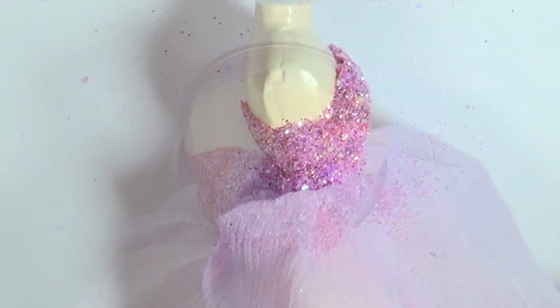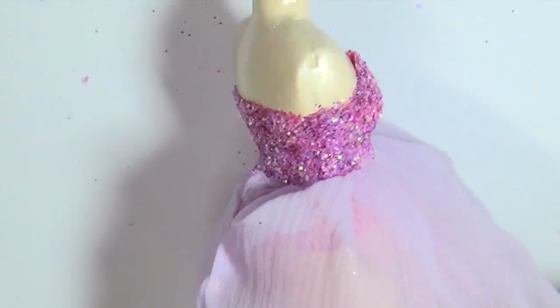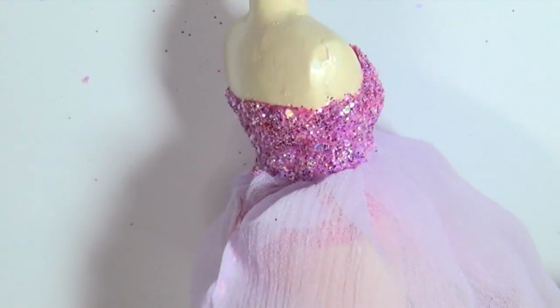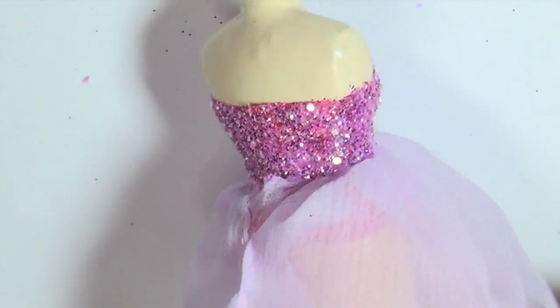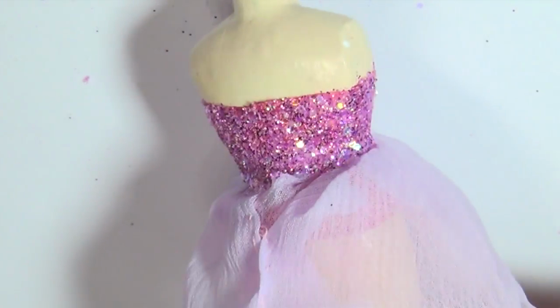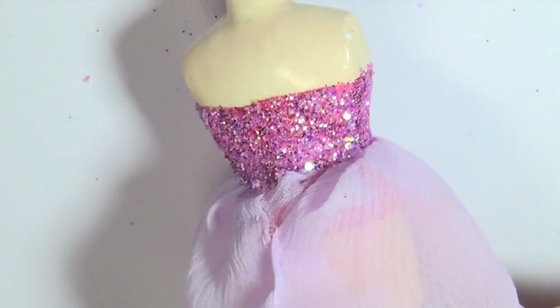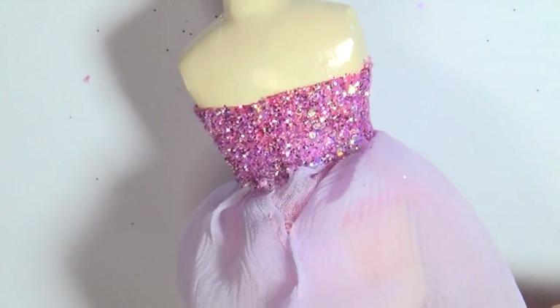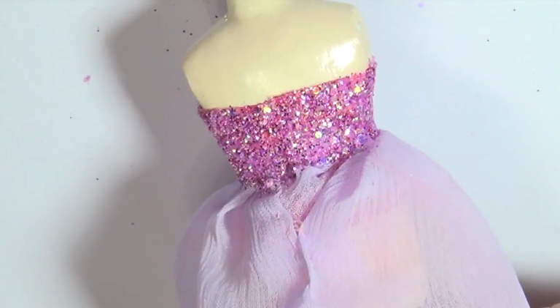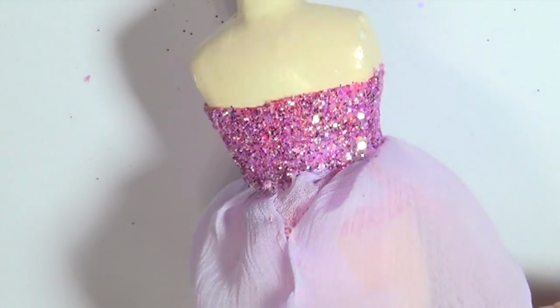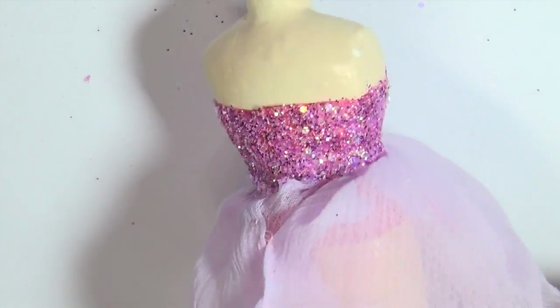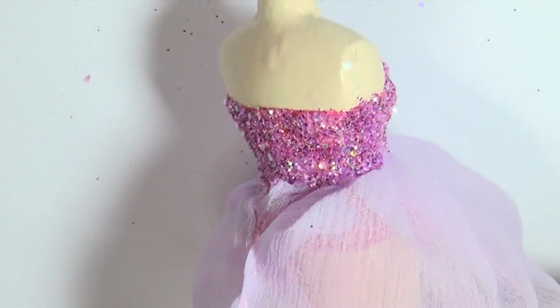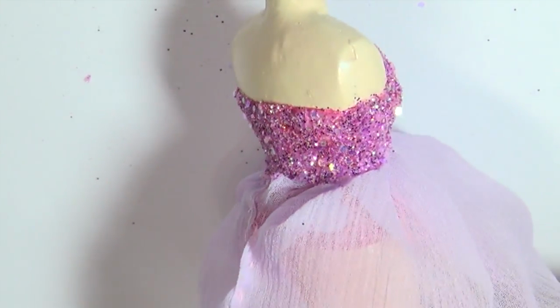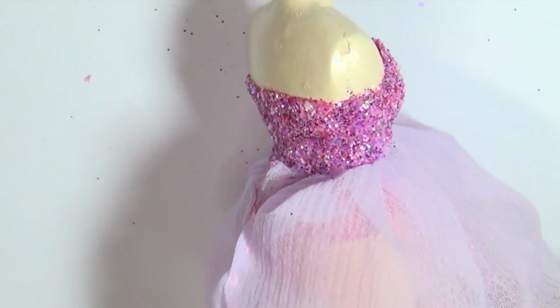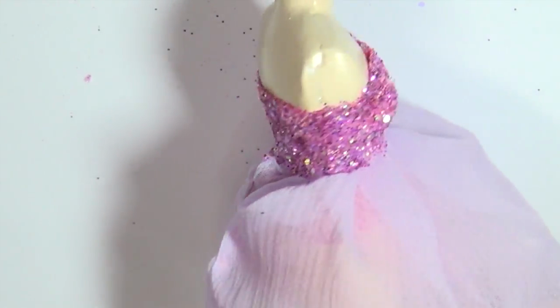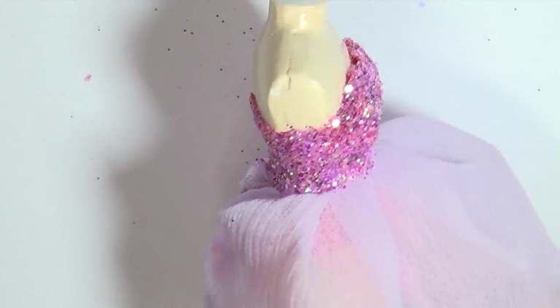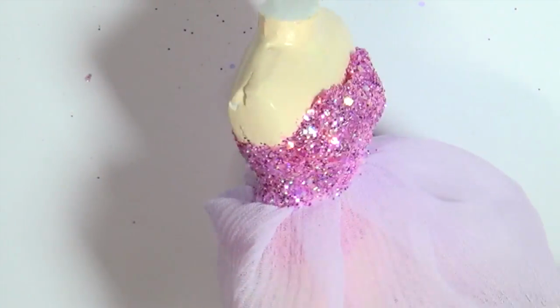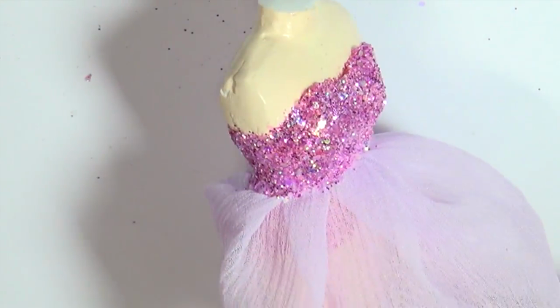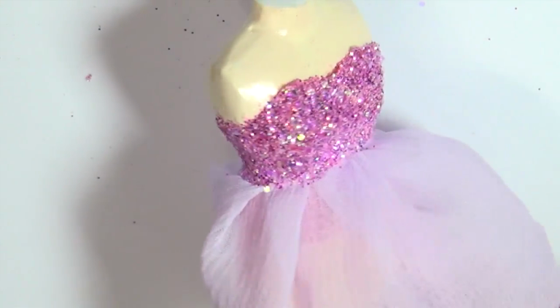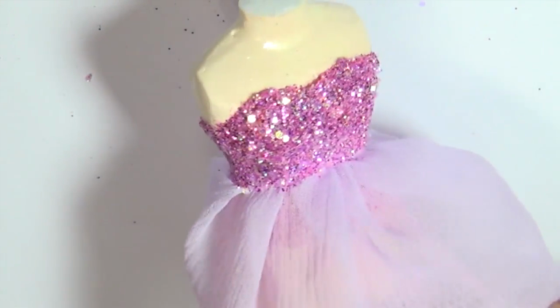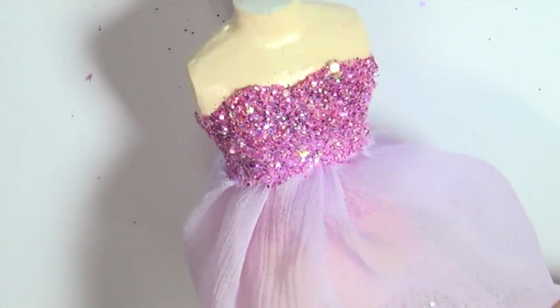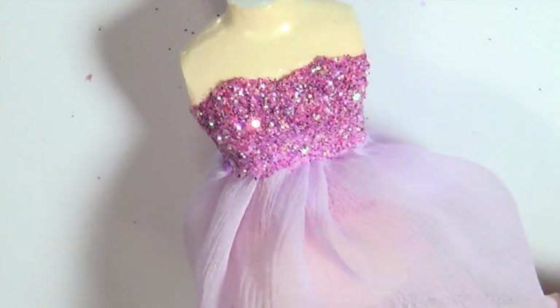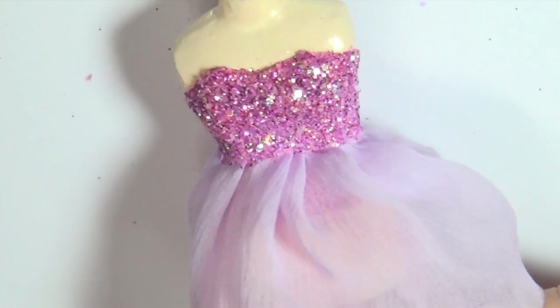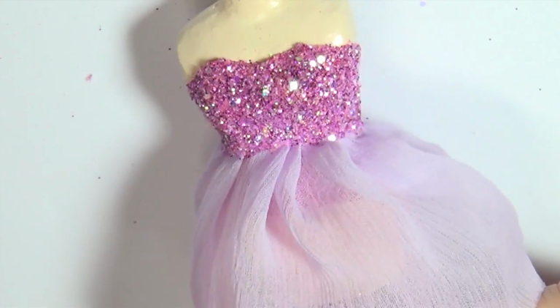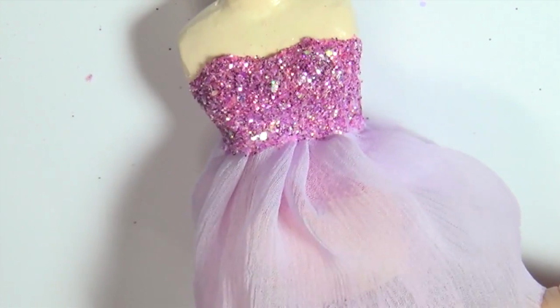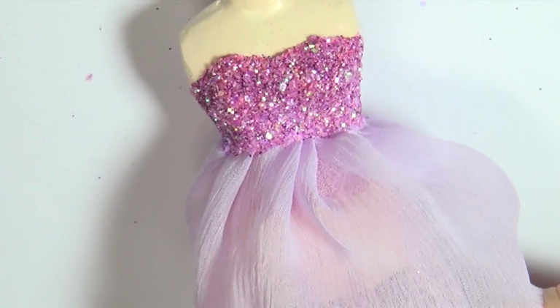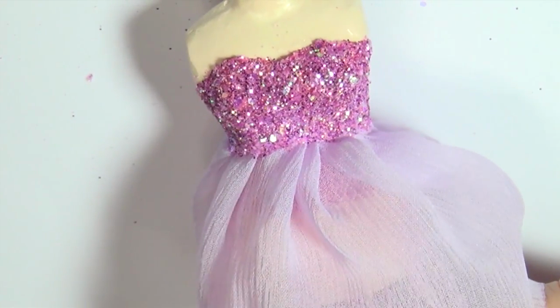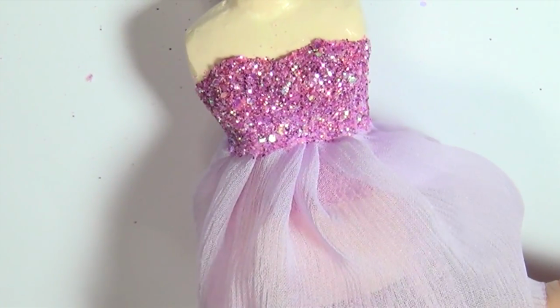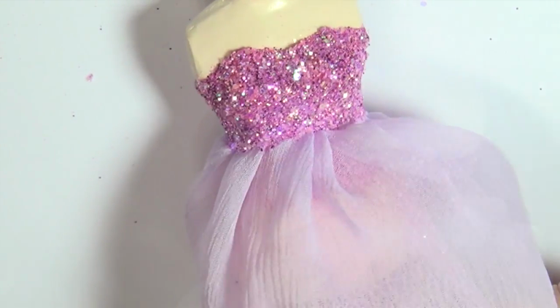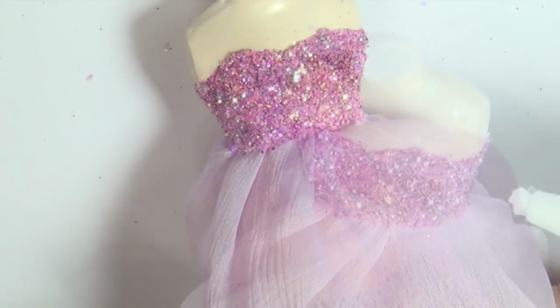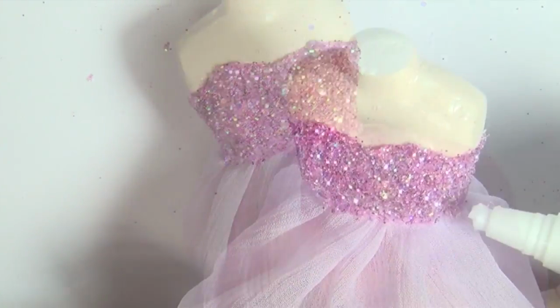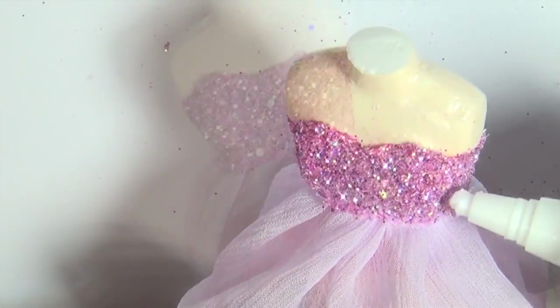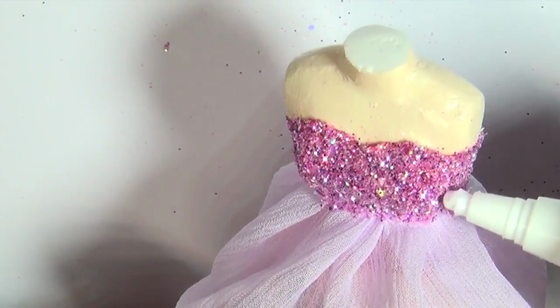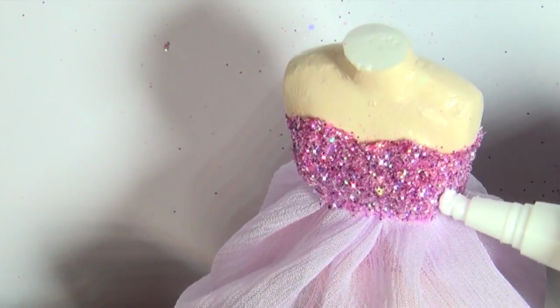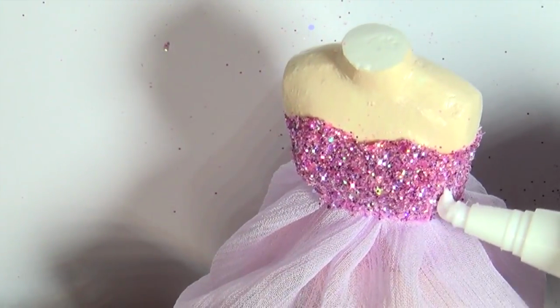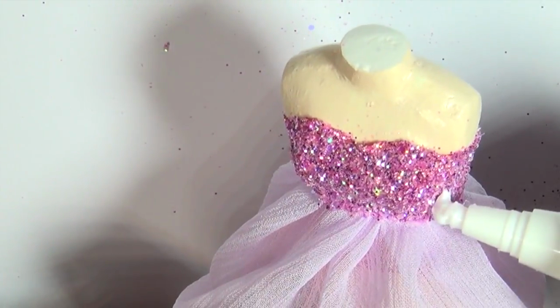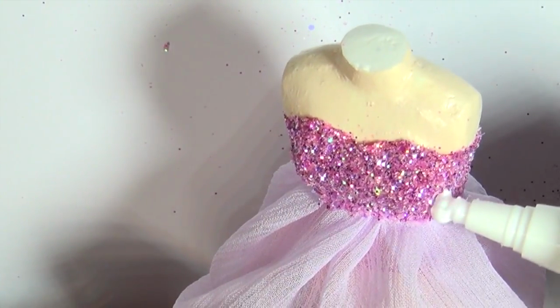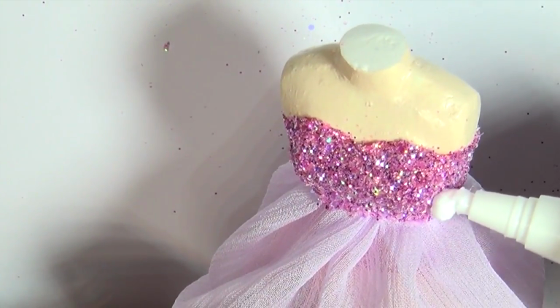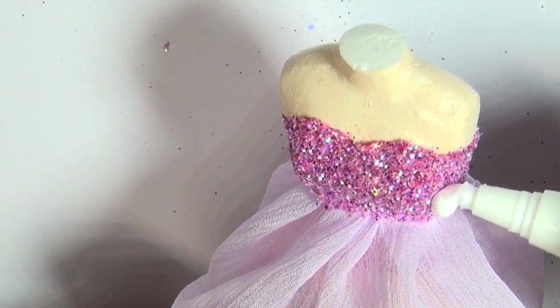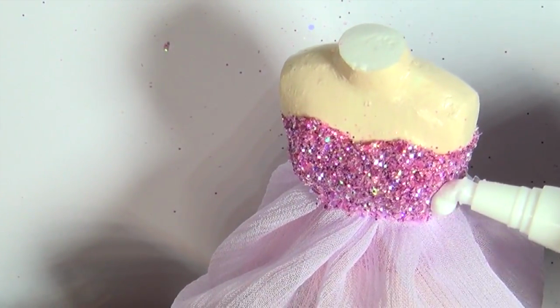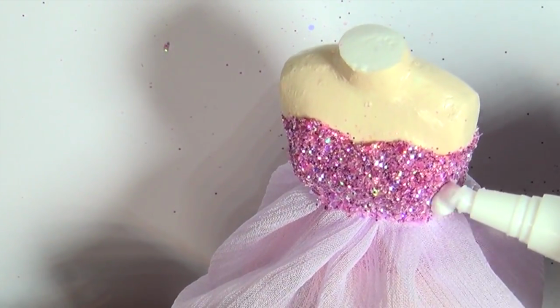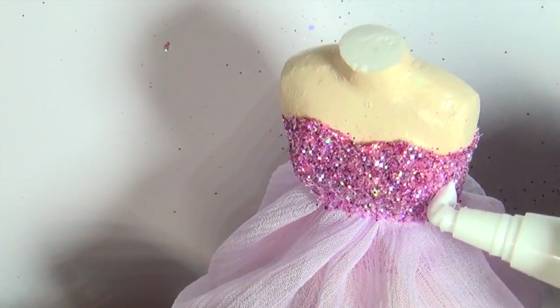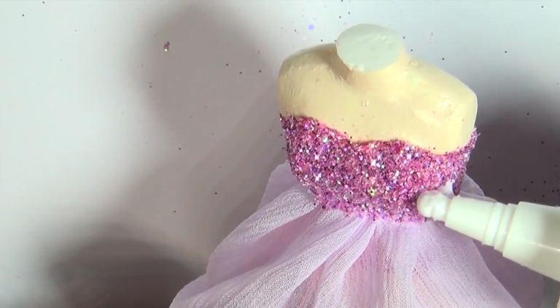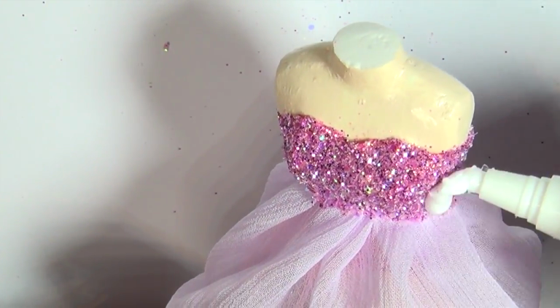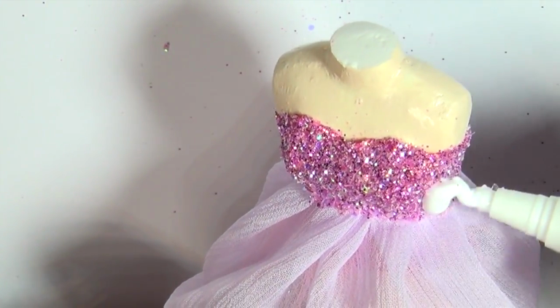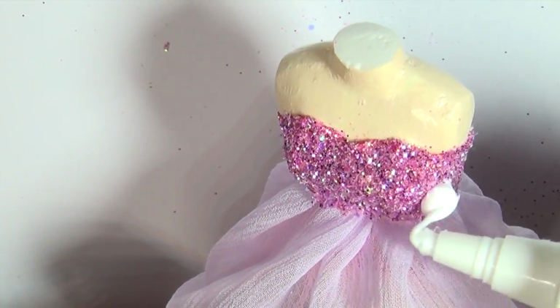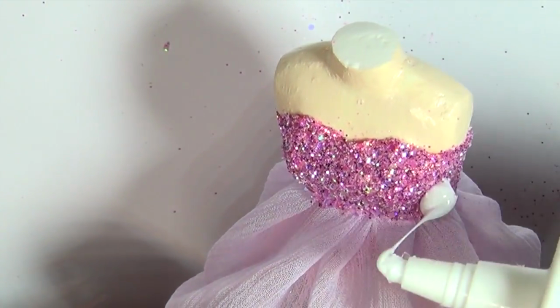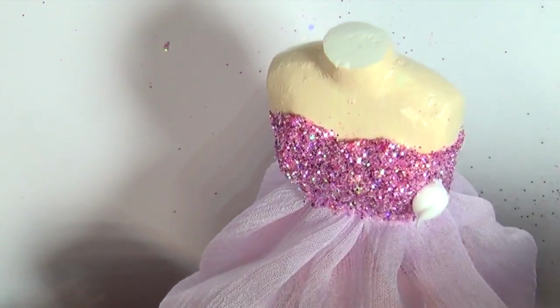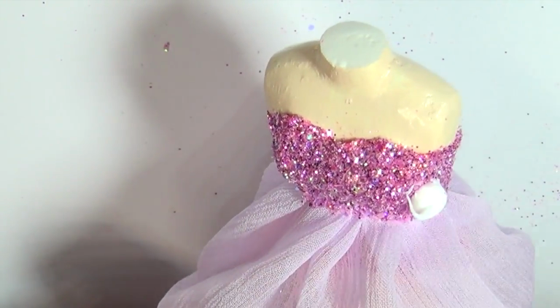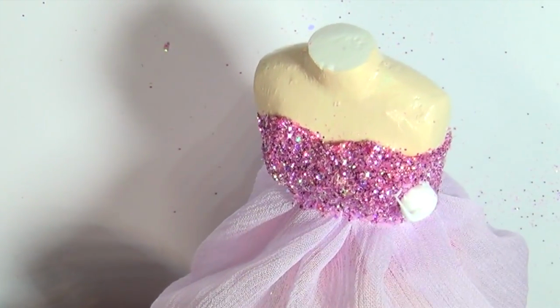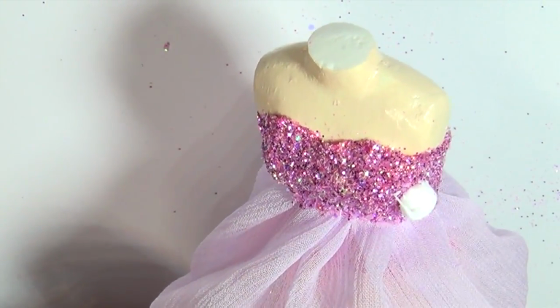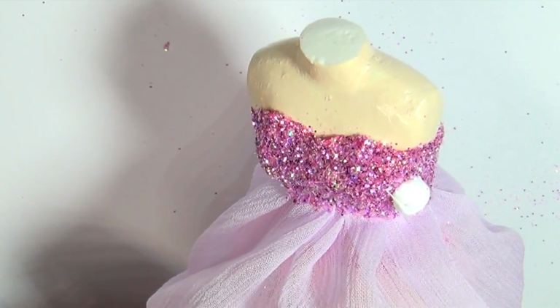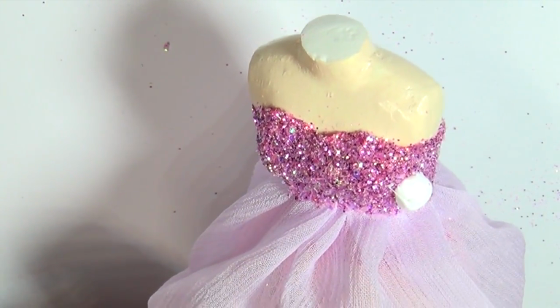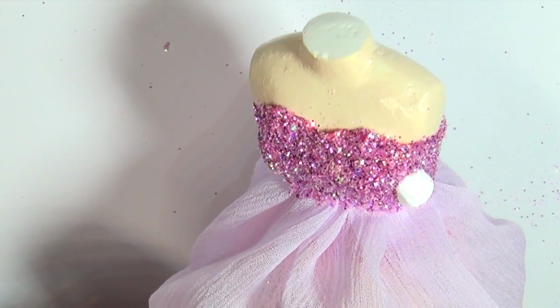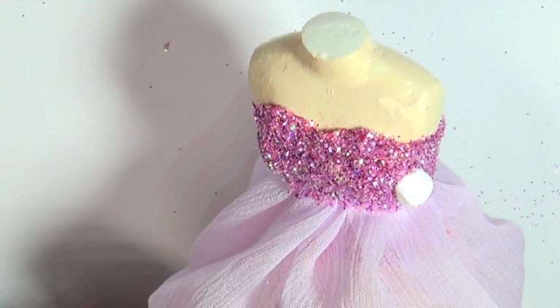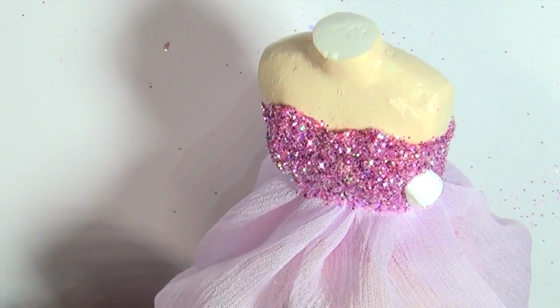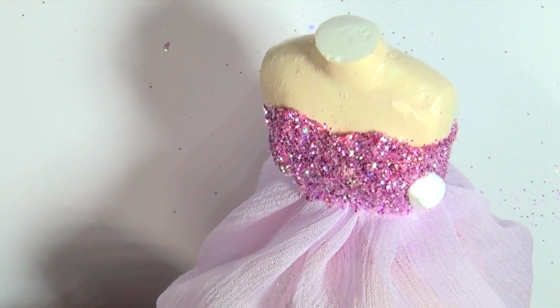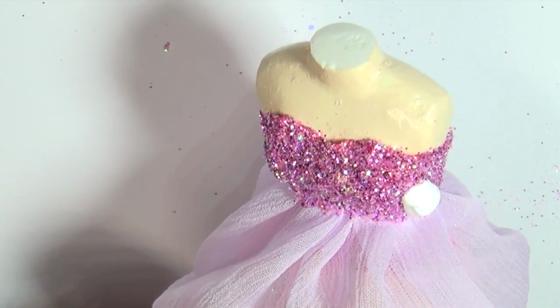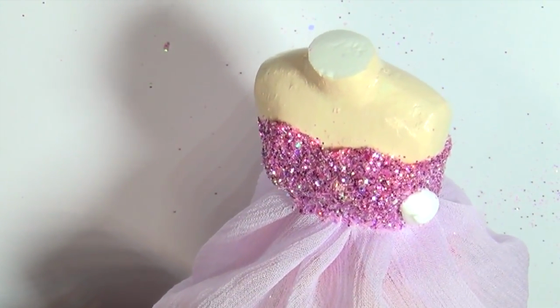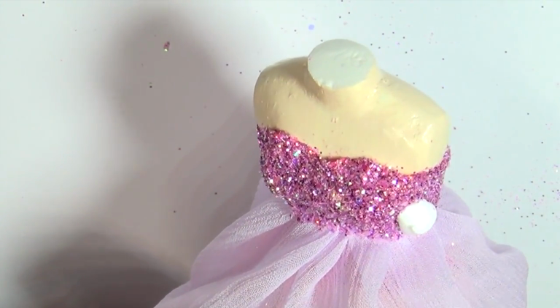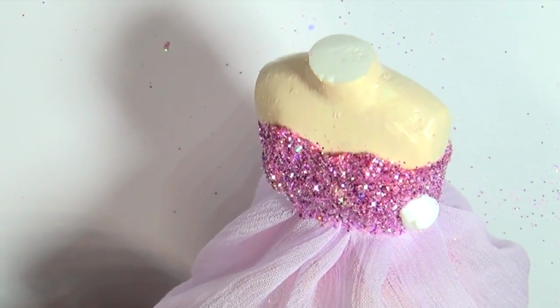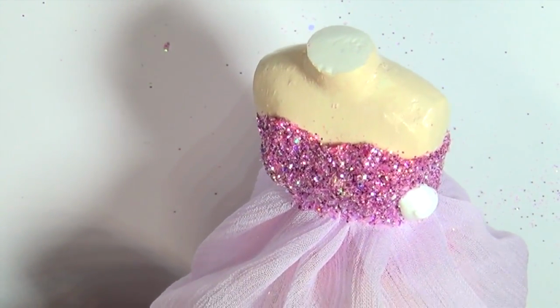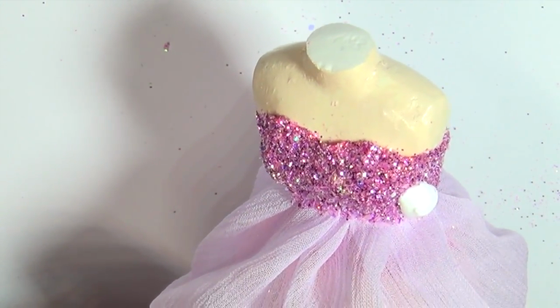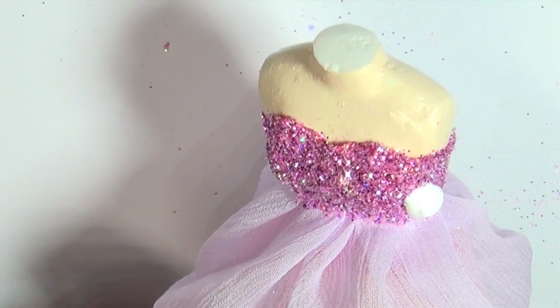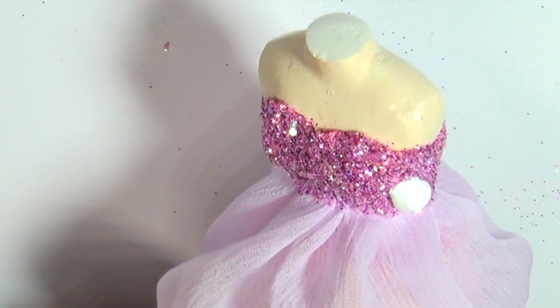Once you've covered the whole top in glitter, let it dry, and then go over it again and add another layer of glue, which will seal in the glitter so it stays in place.